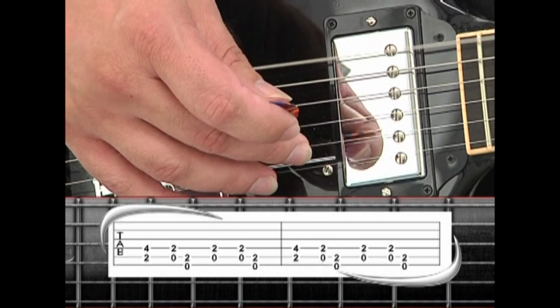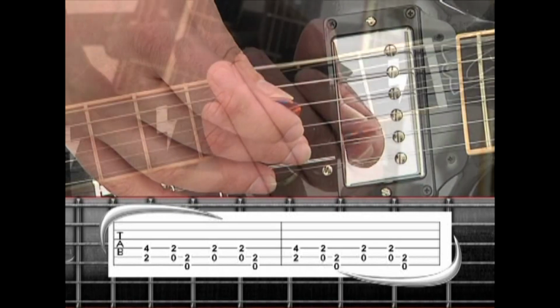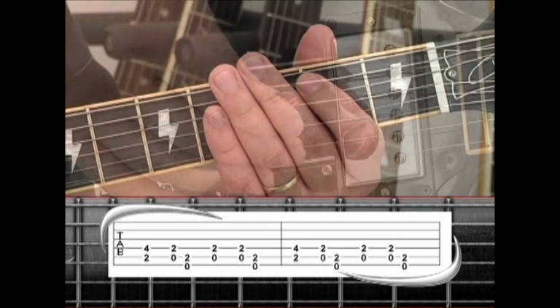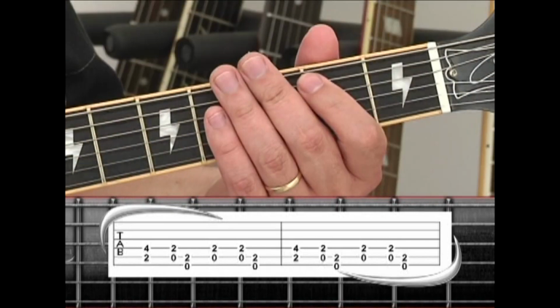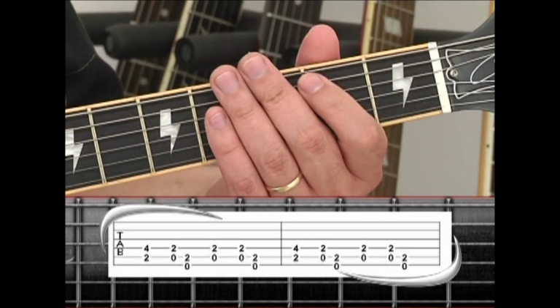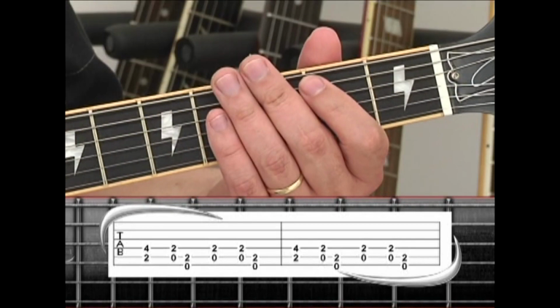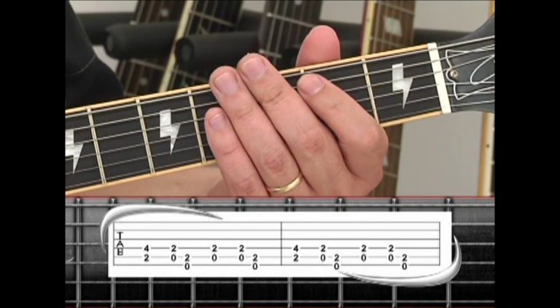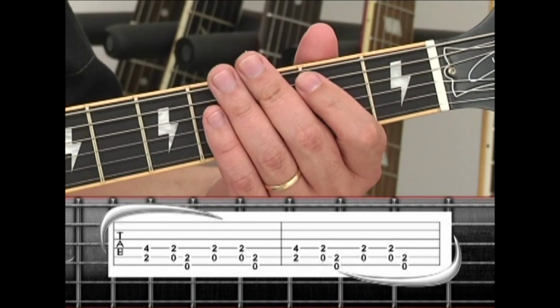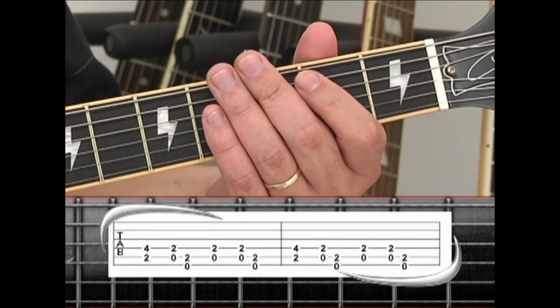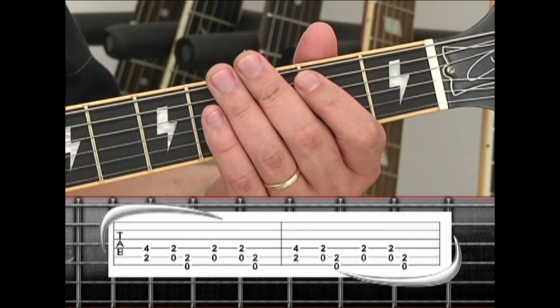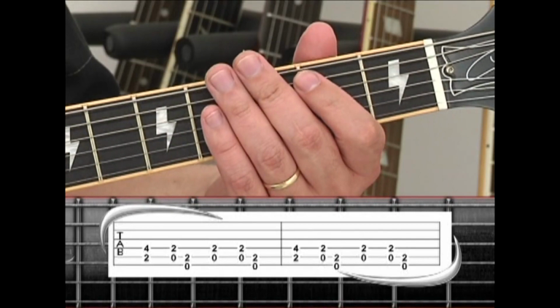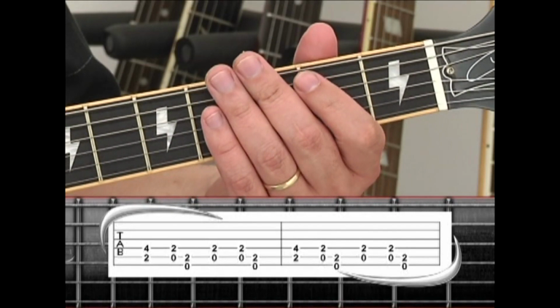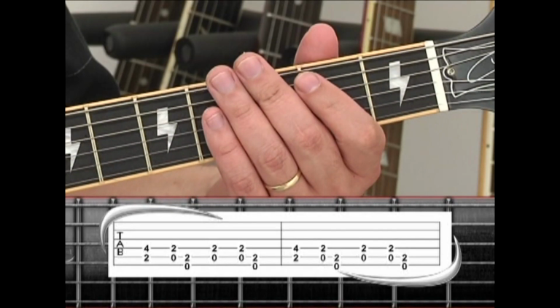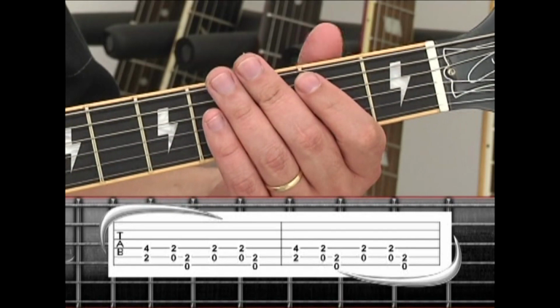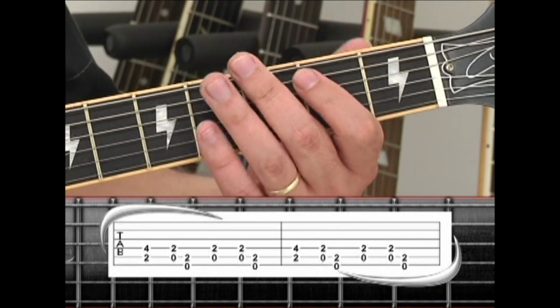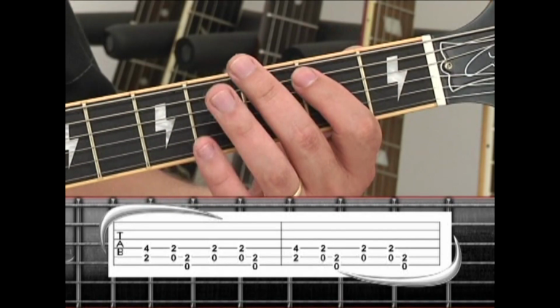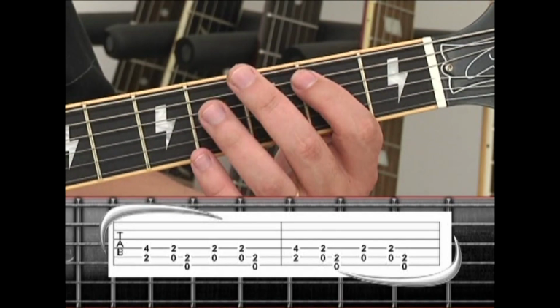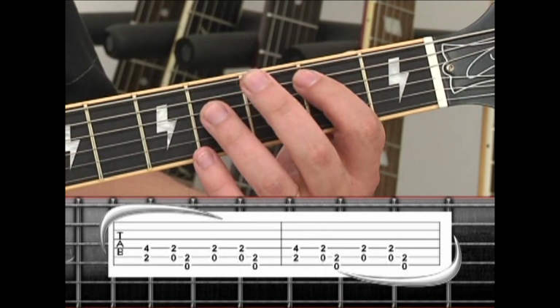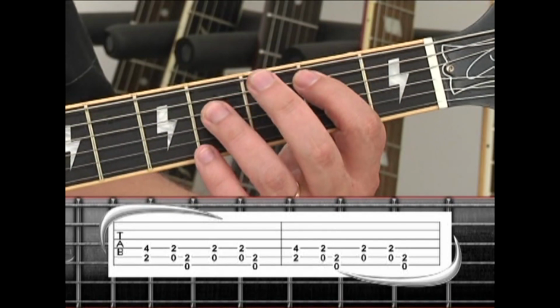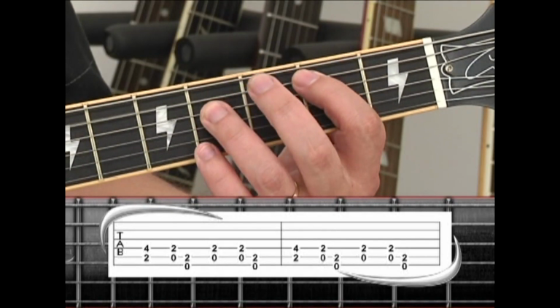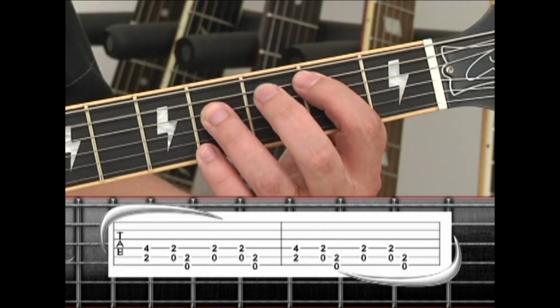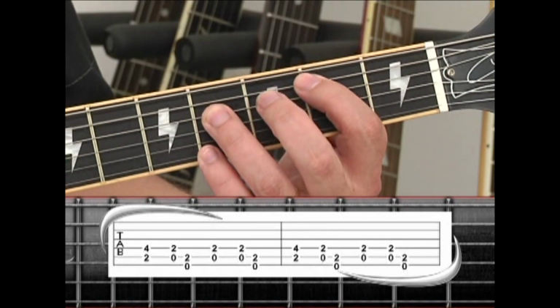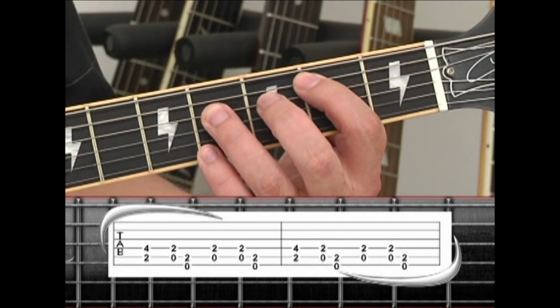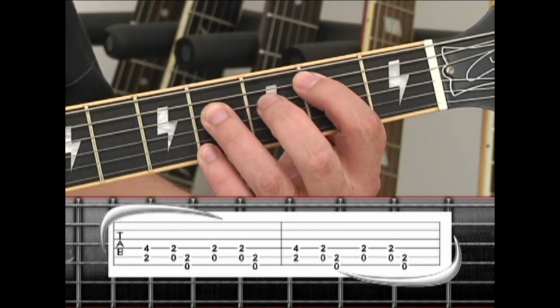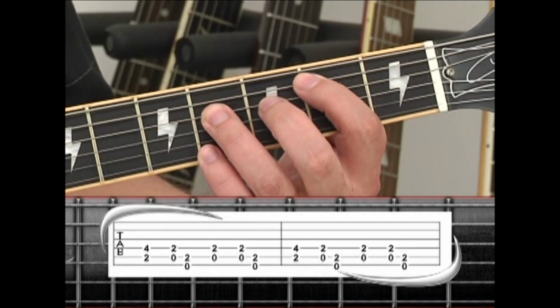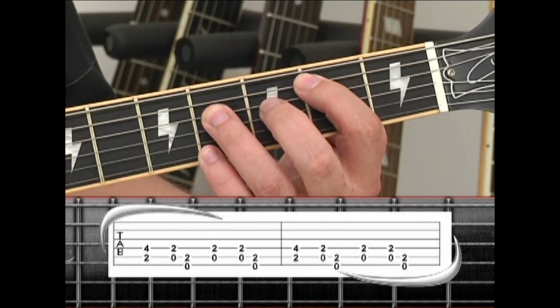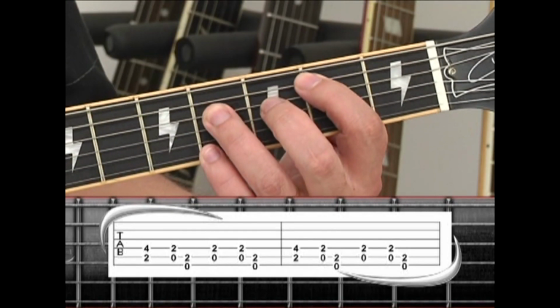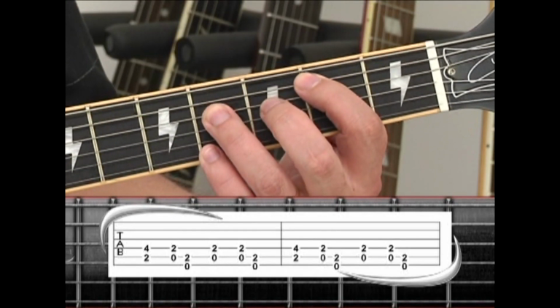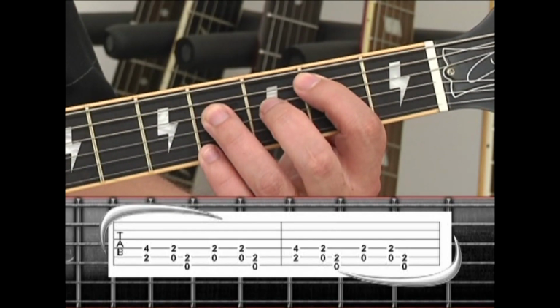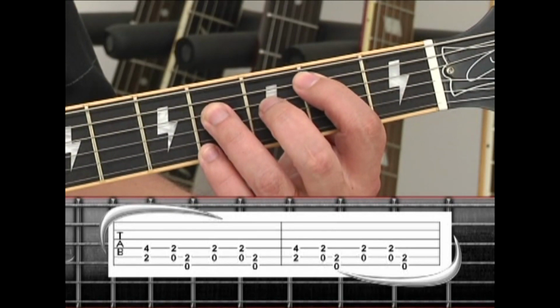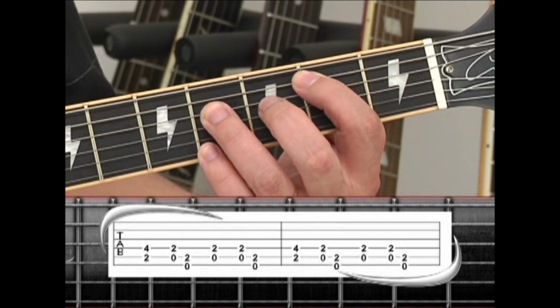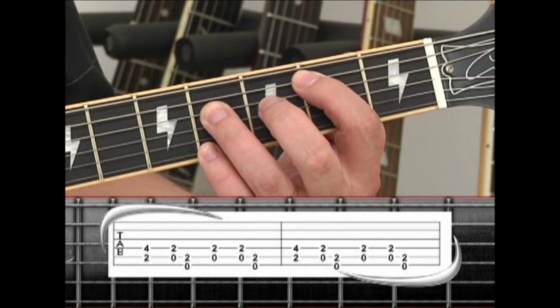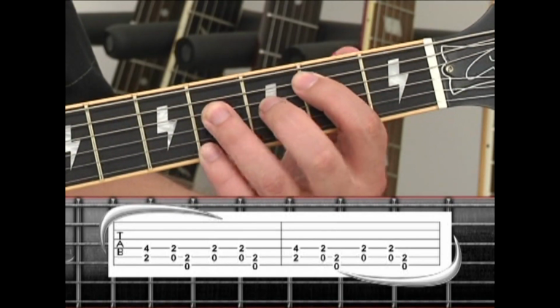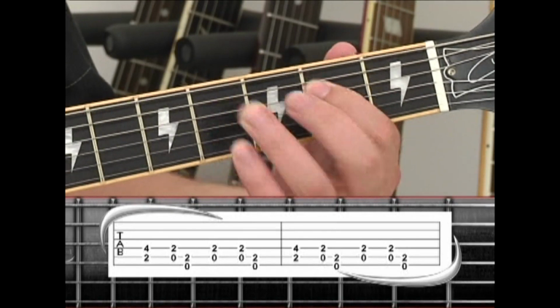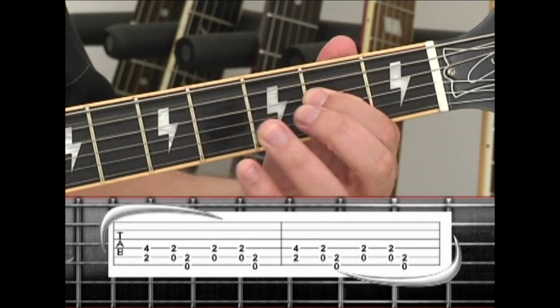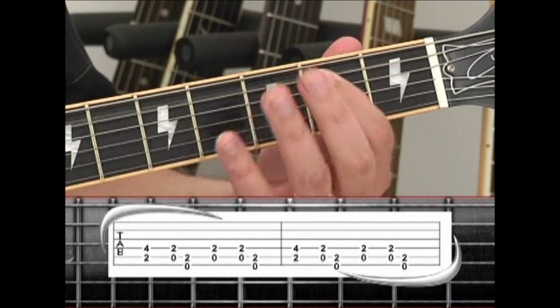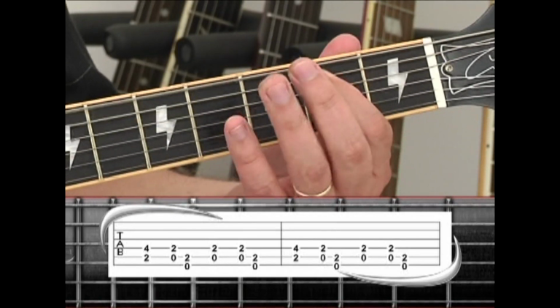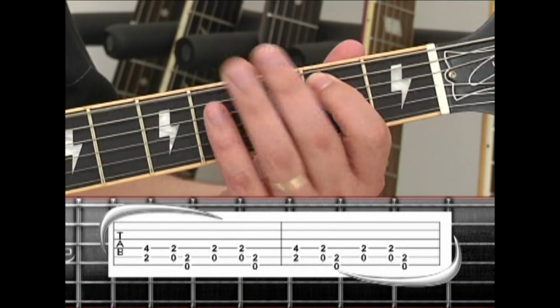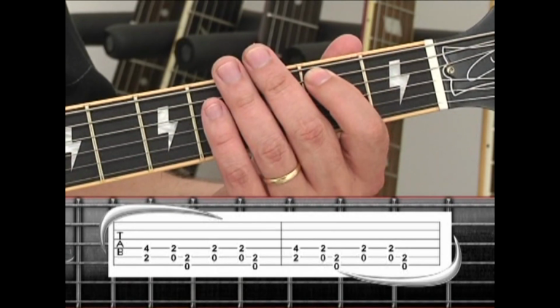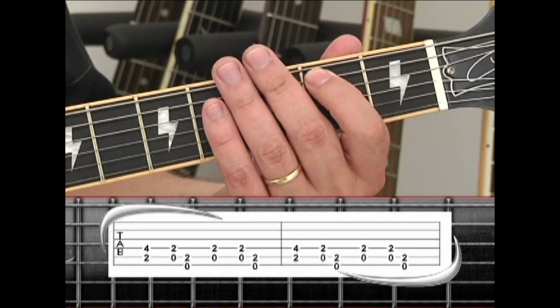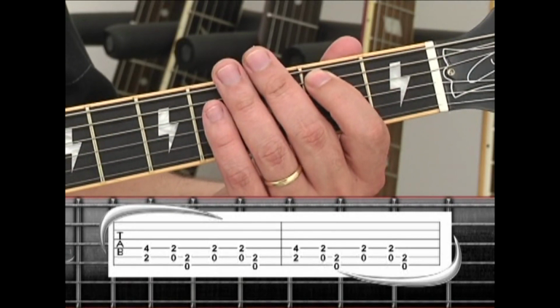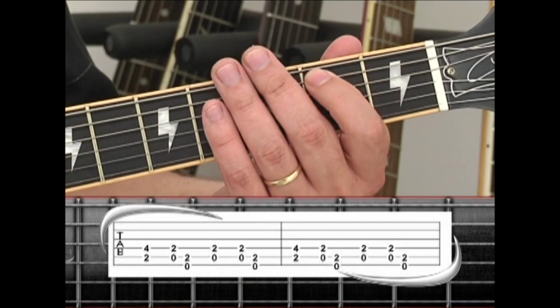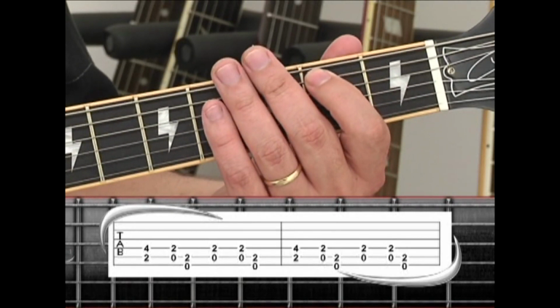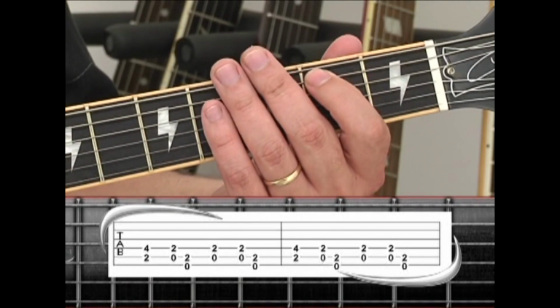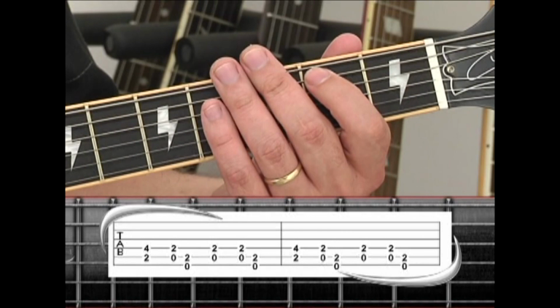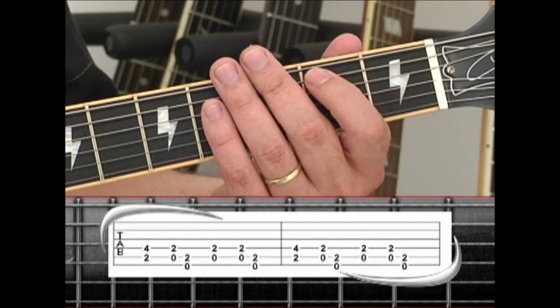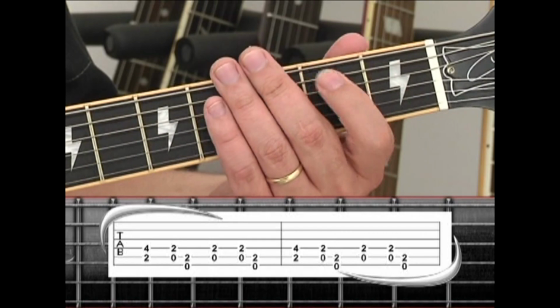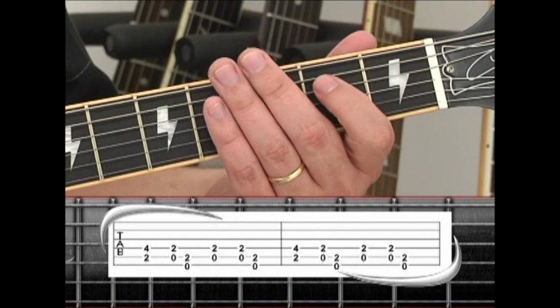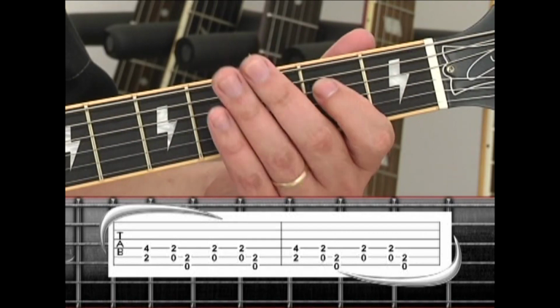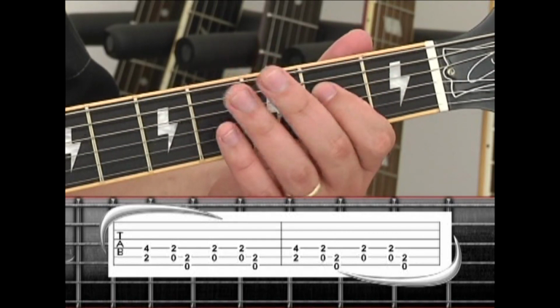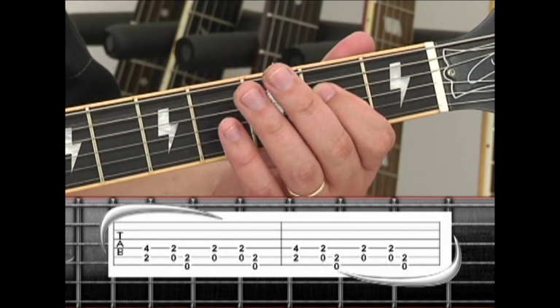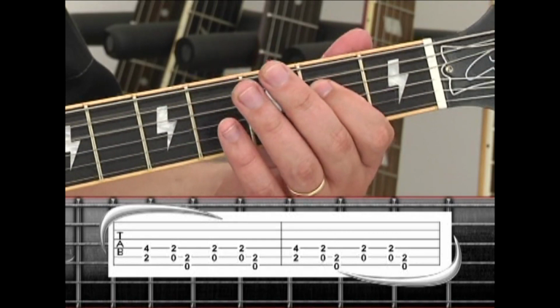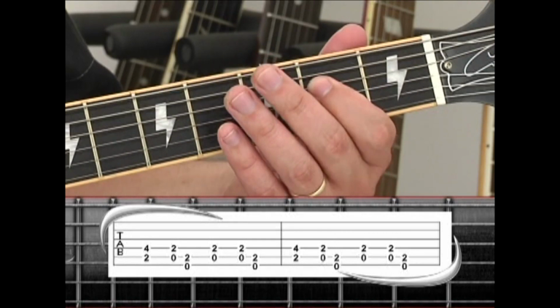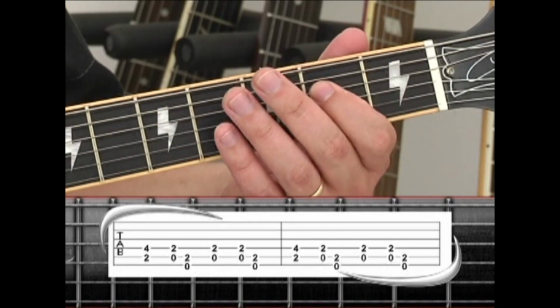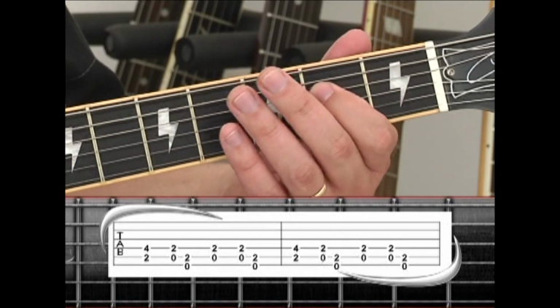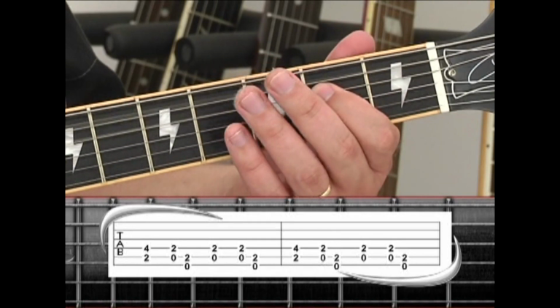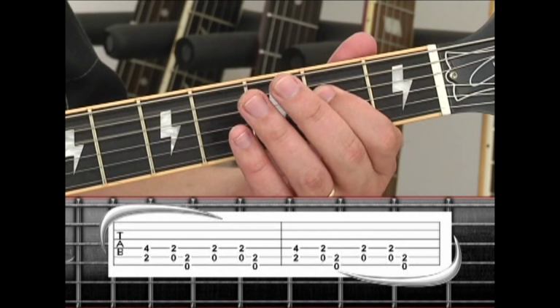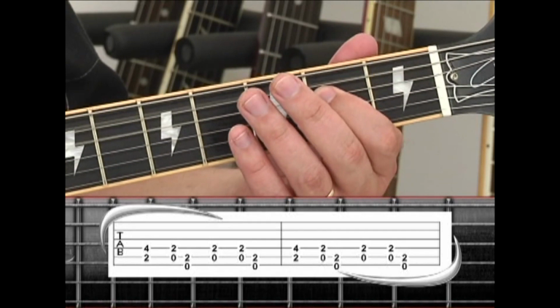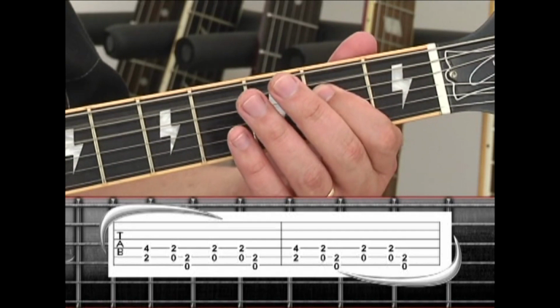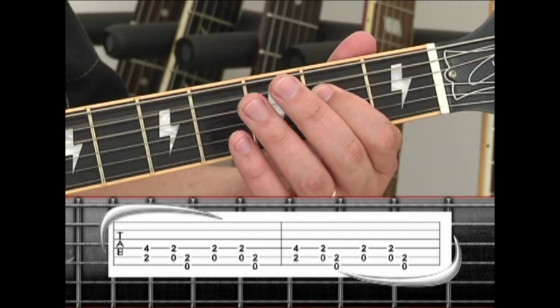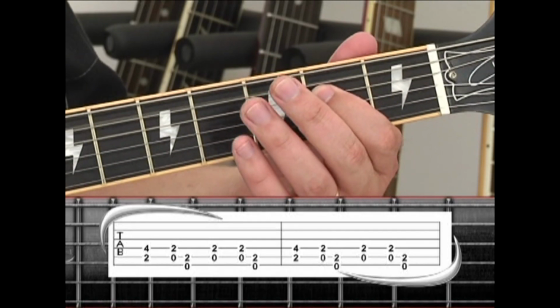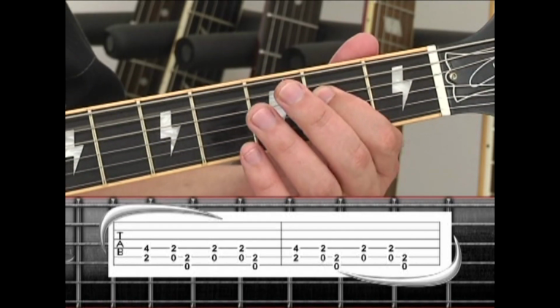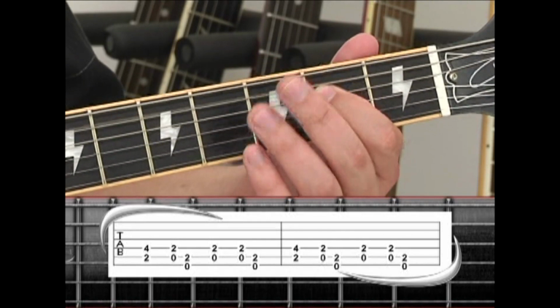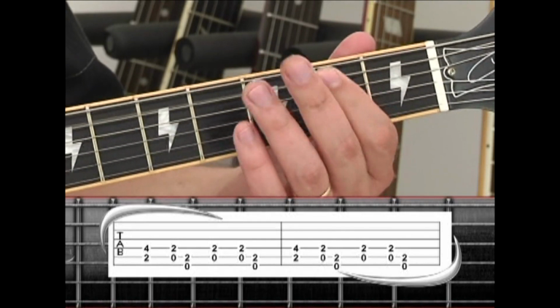Then repeat the whole section: B5, A5 to E5, A5, and end on B5.